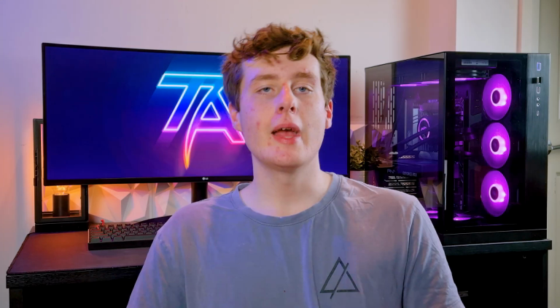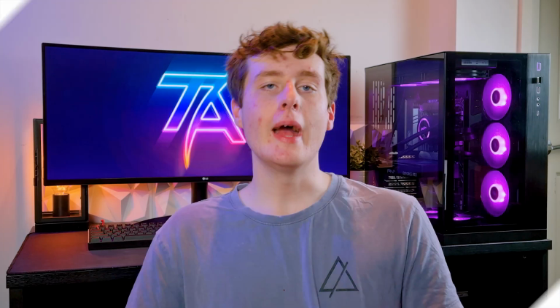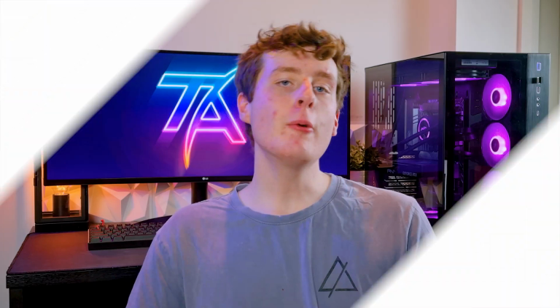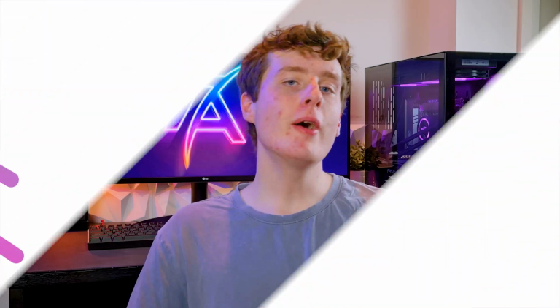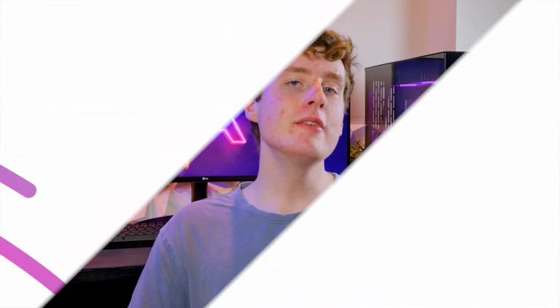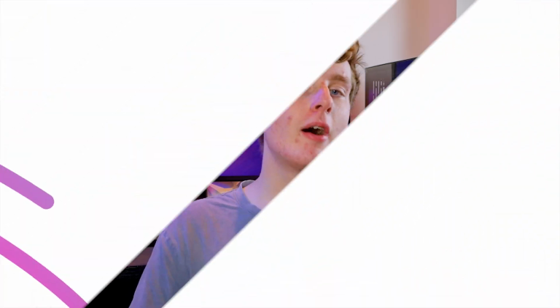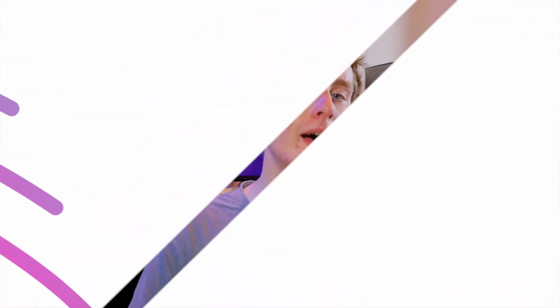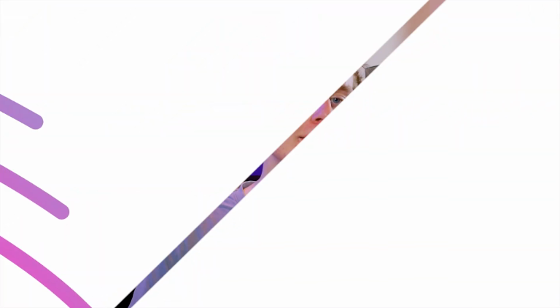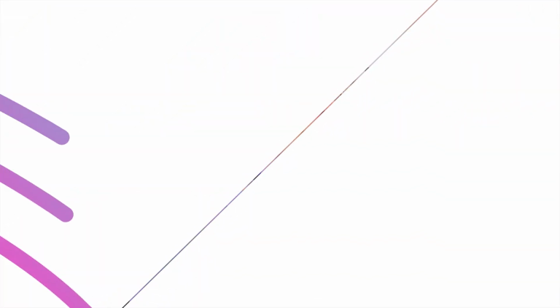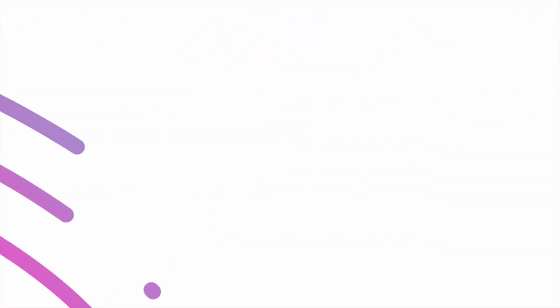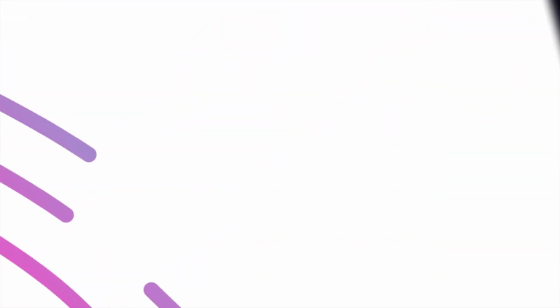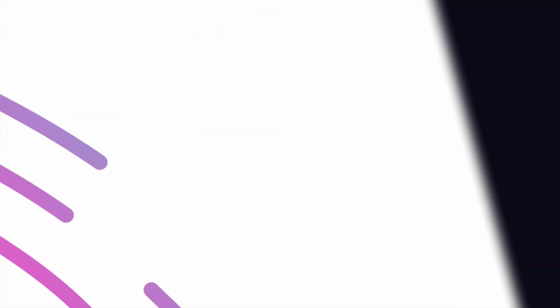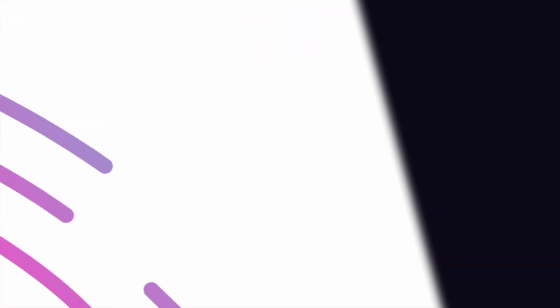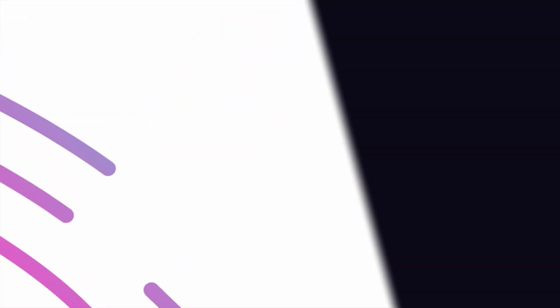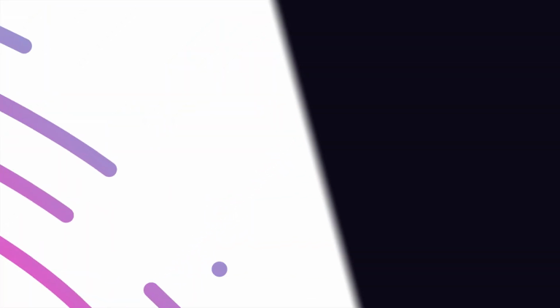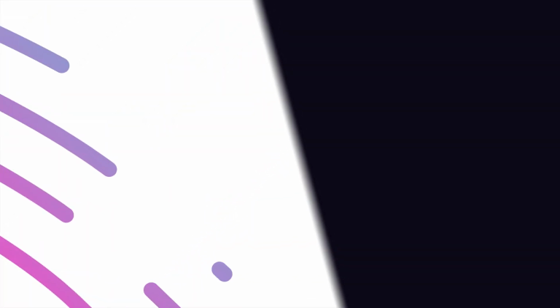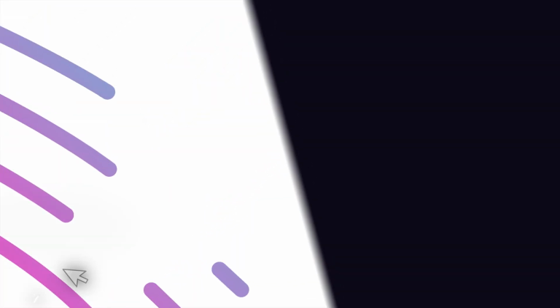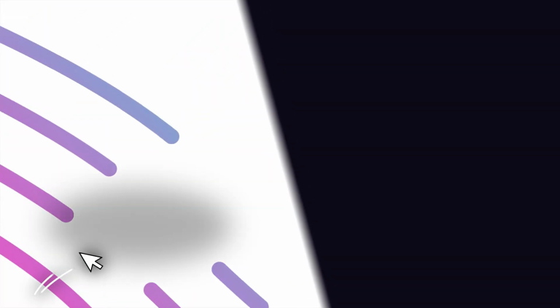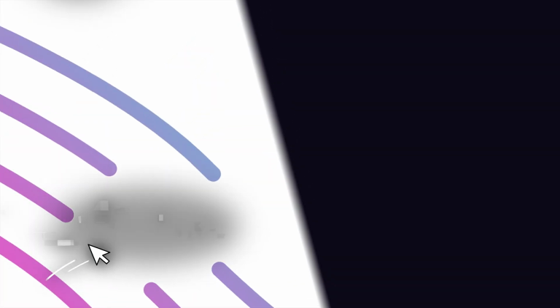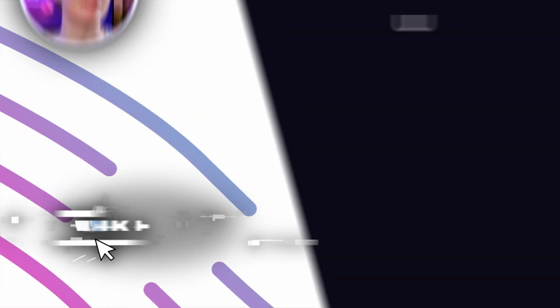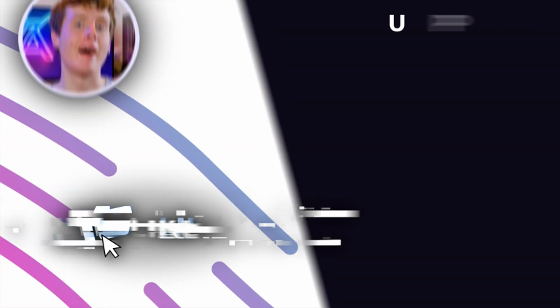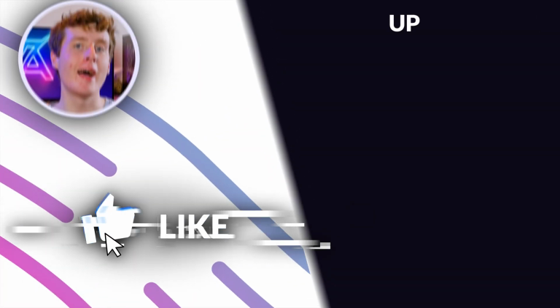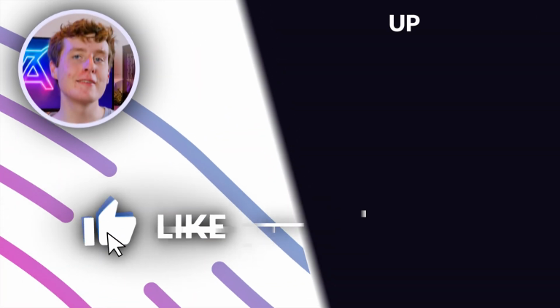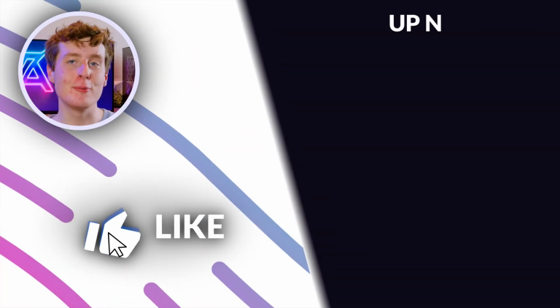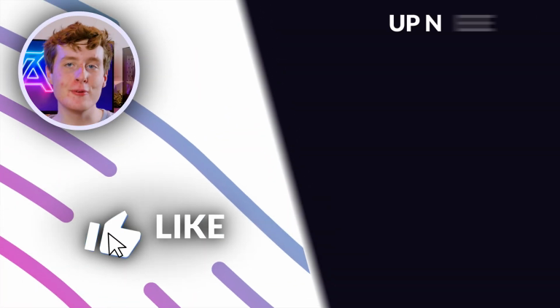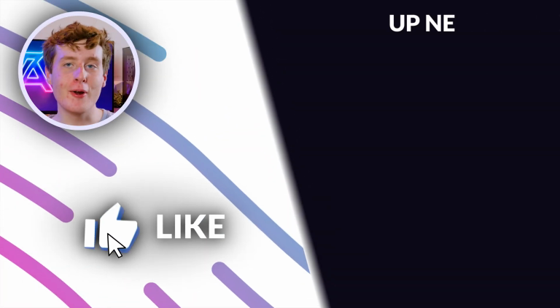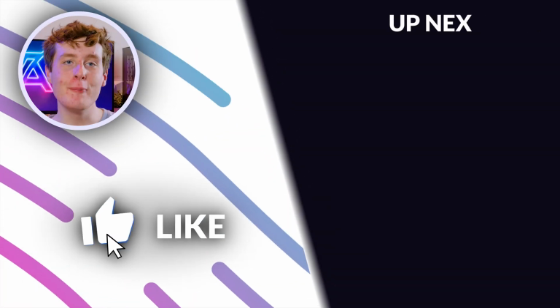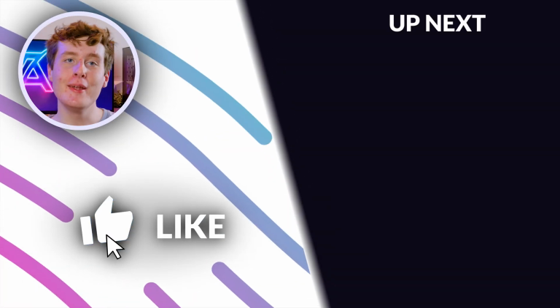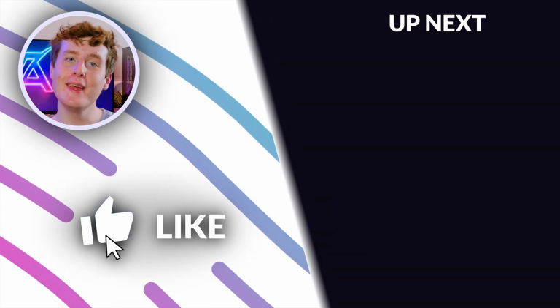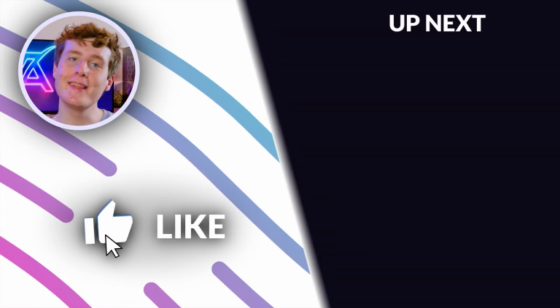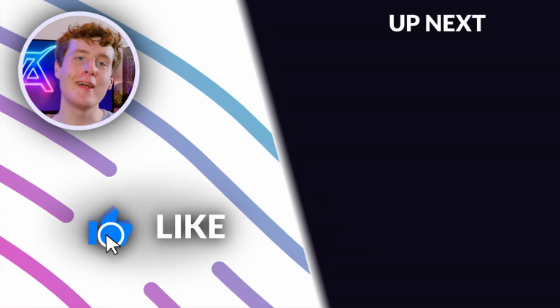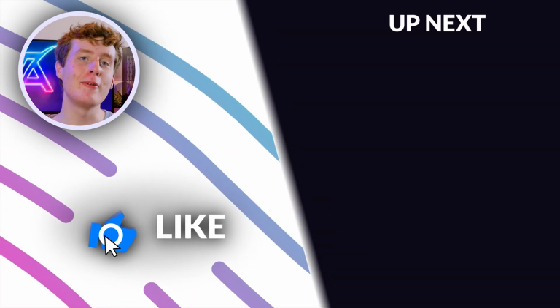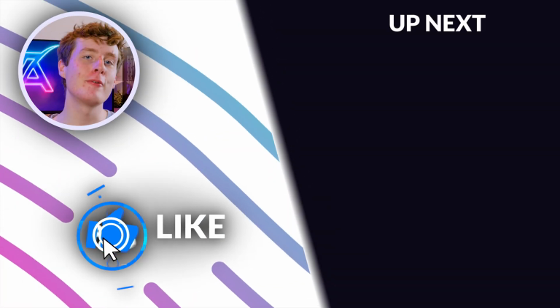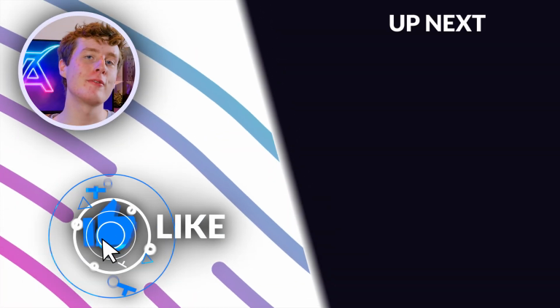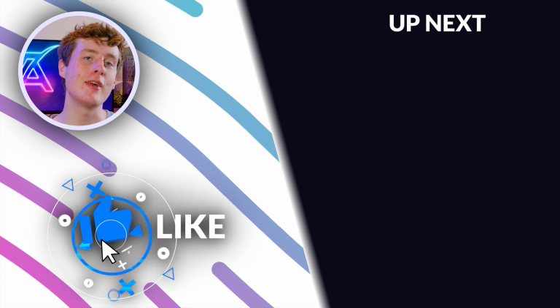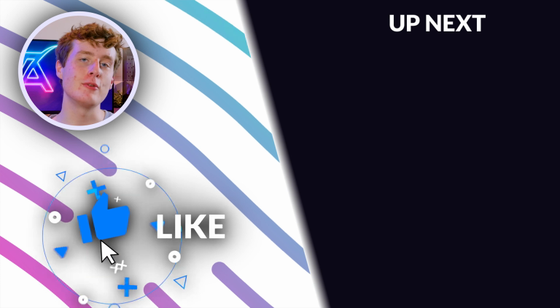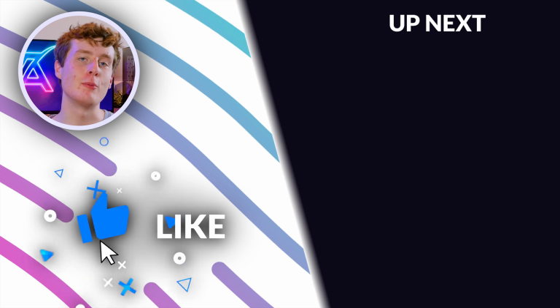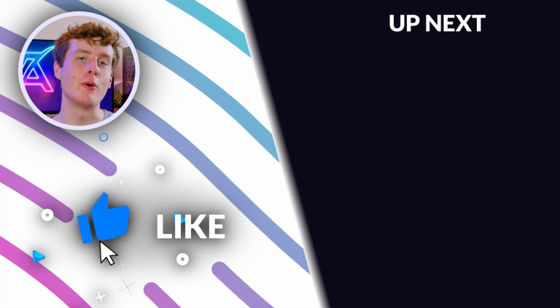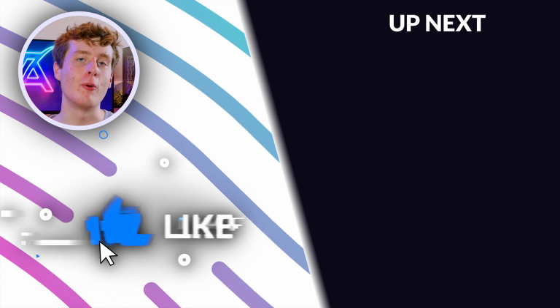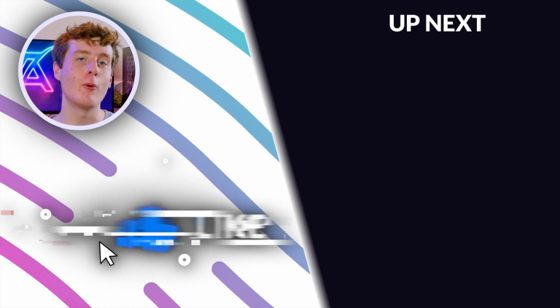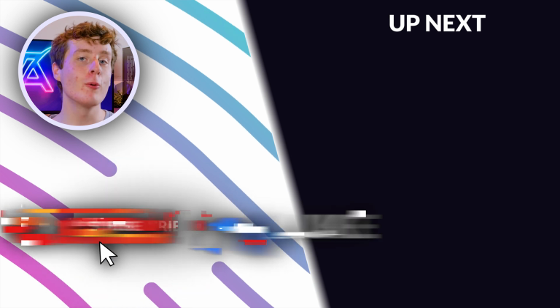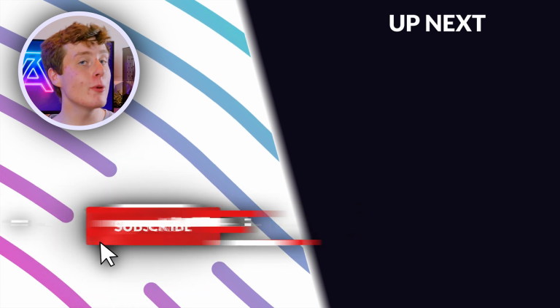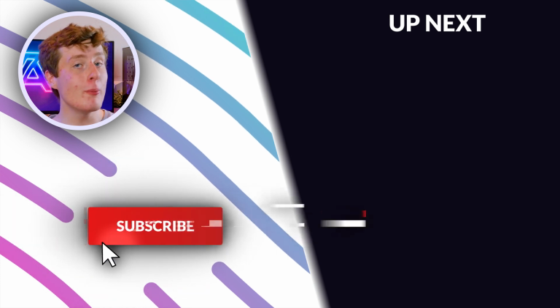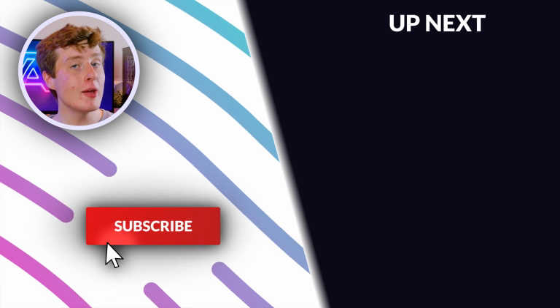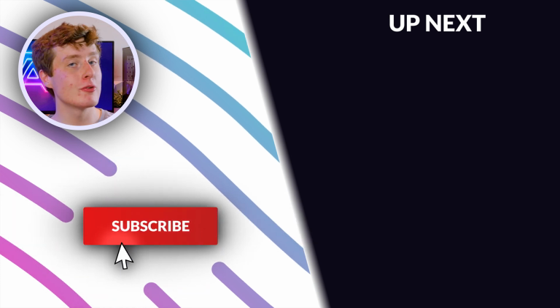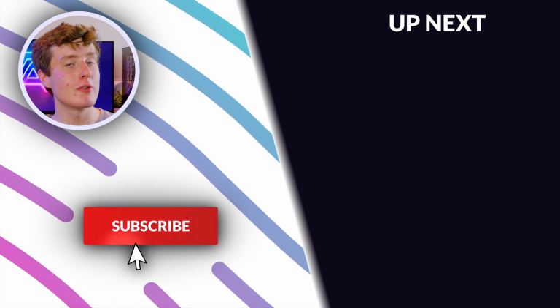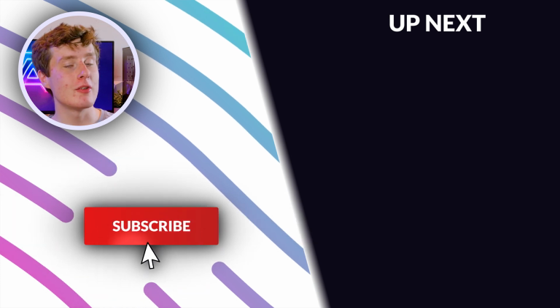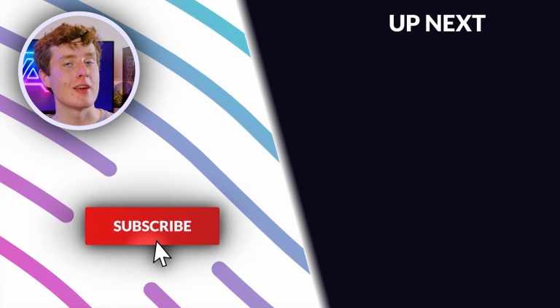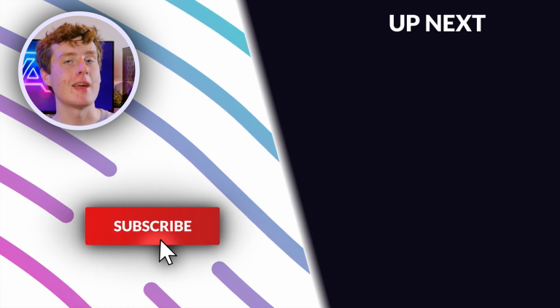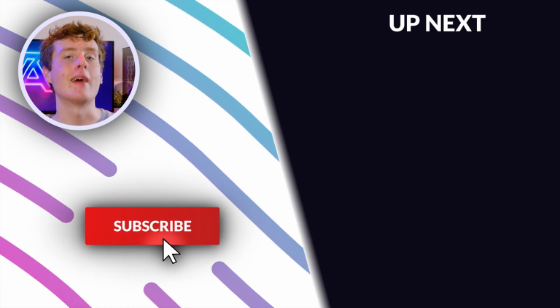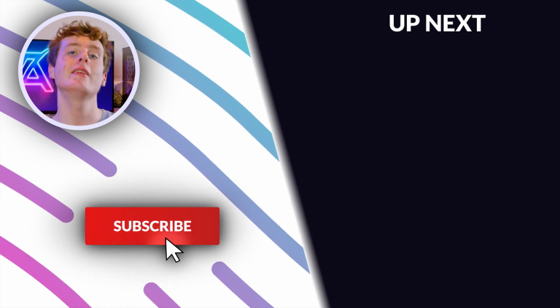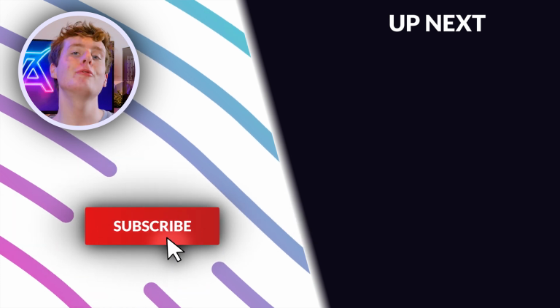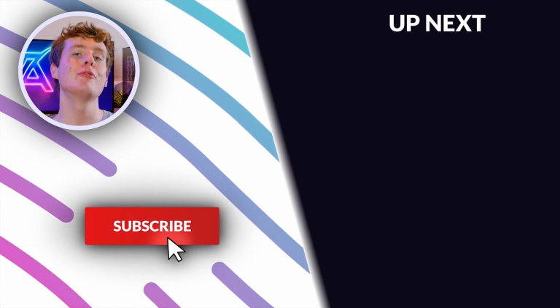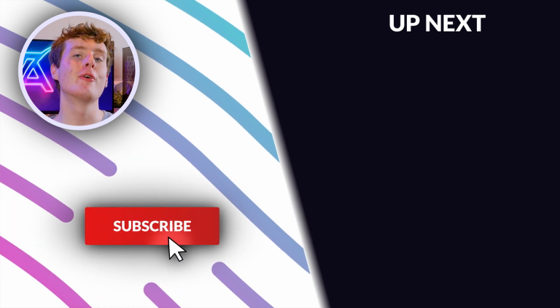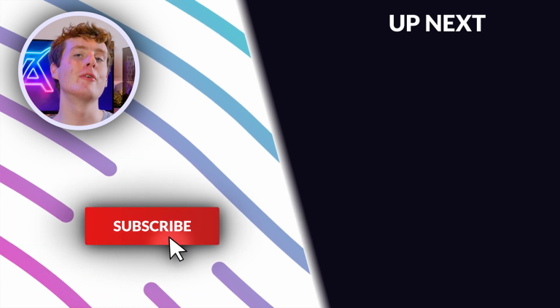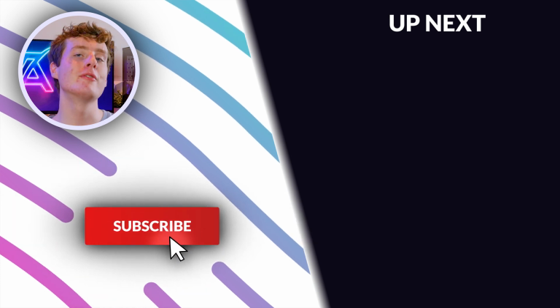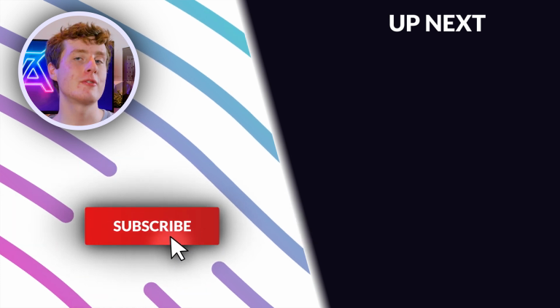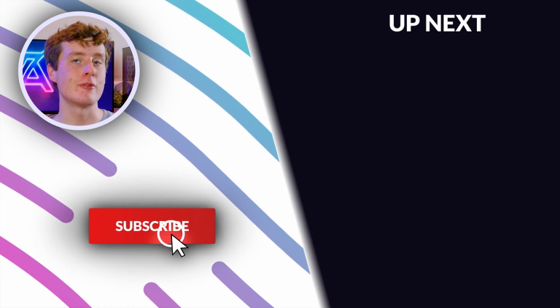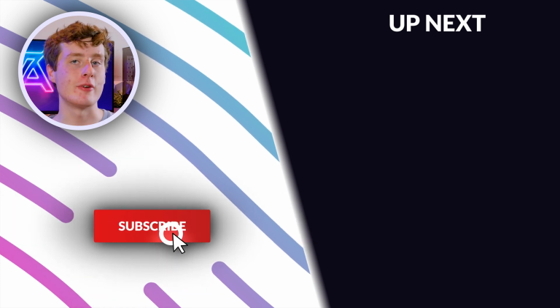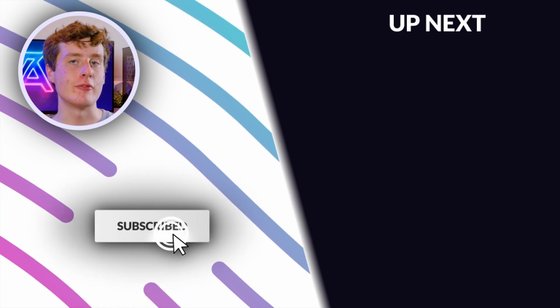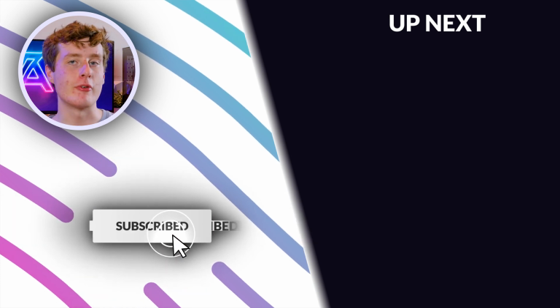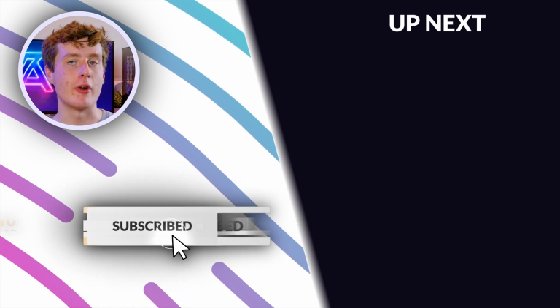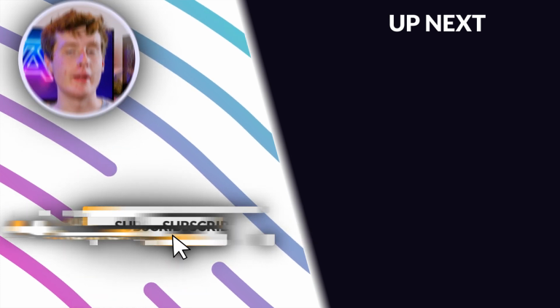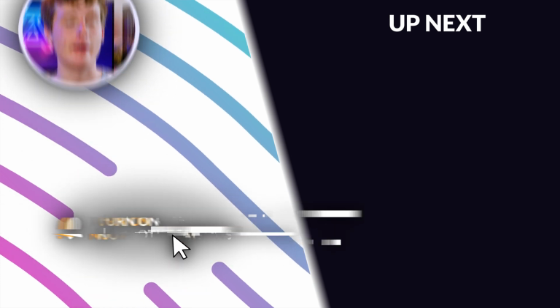Anyways guys, that's all for today. Make sure to like, subscribe and hit that notification bell, and also check out this video on the screen right now.